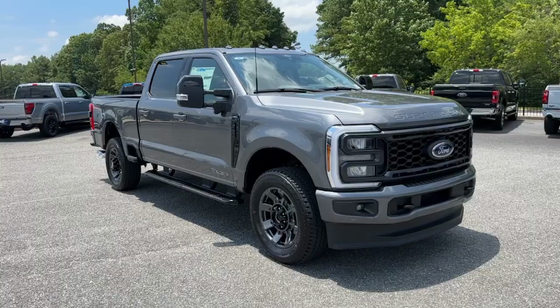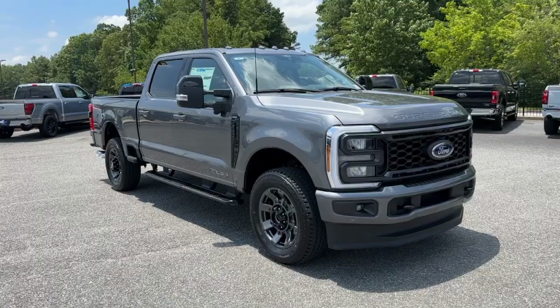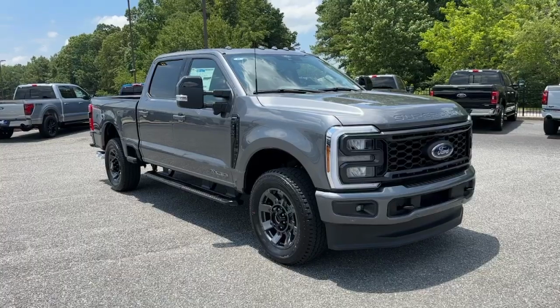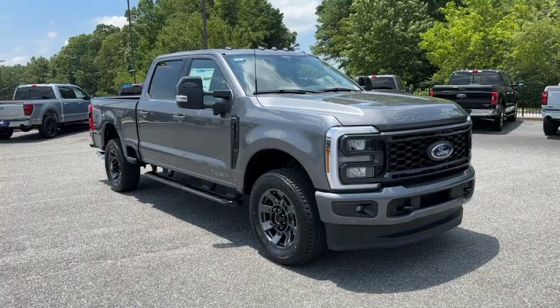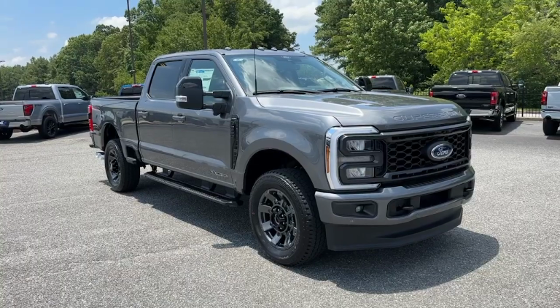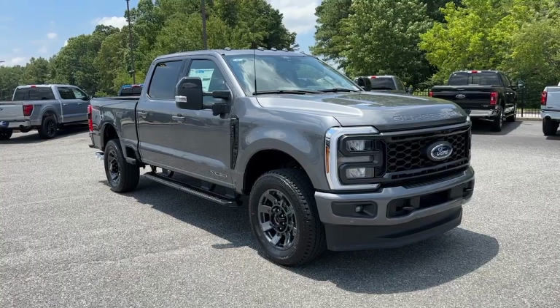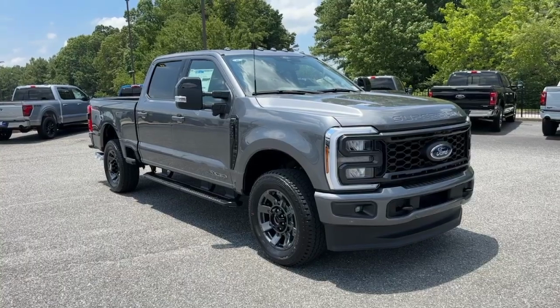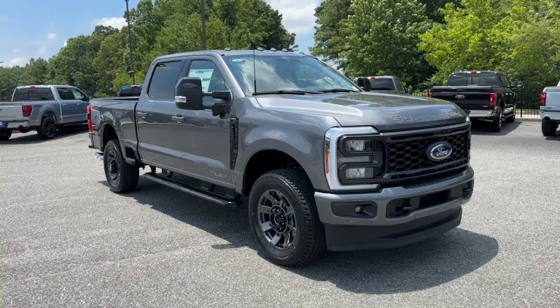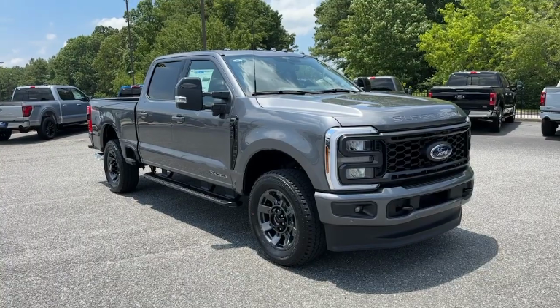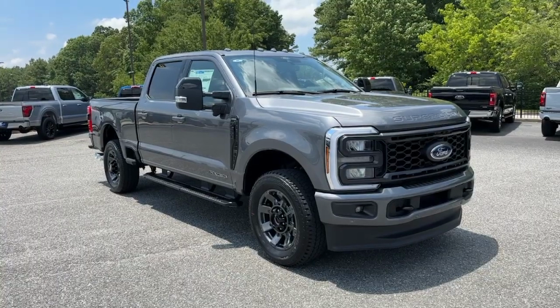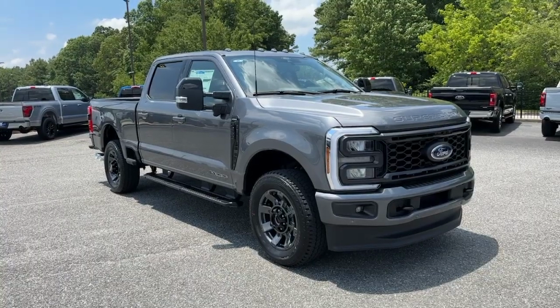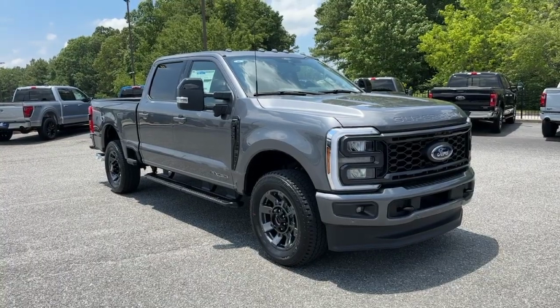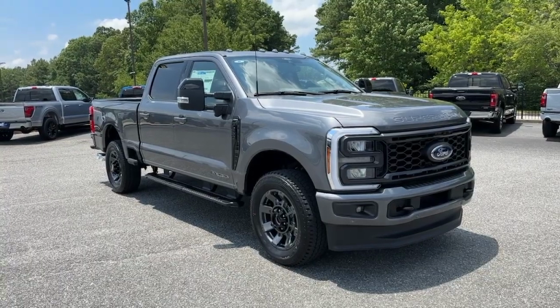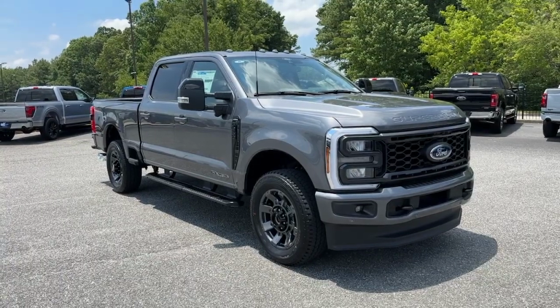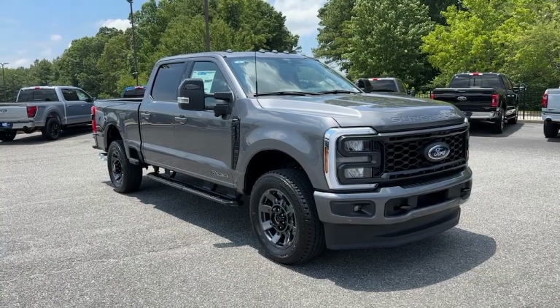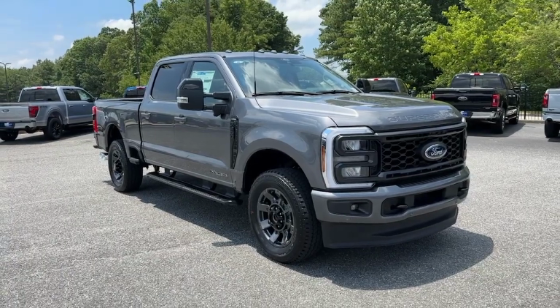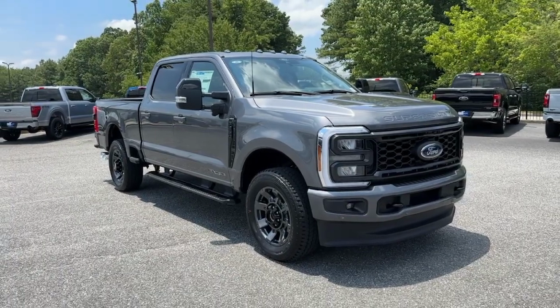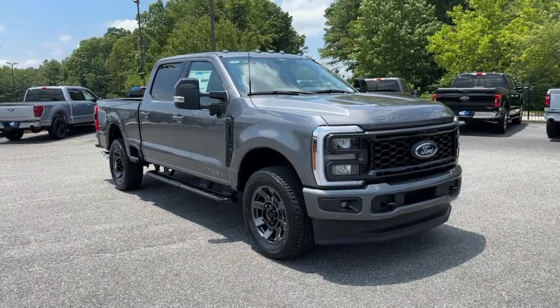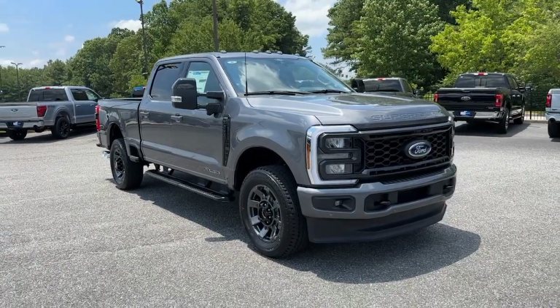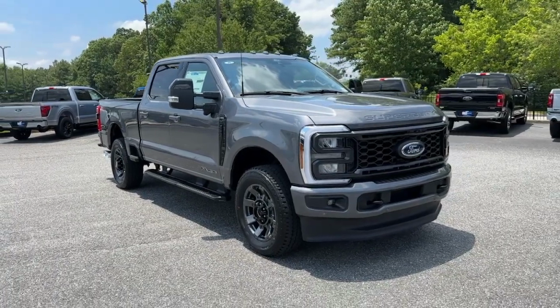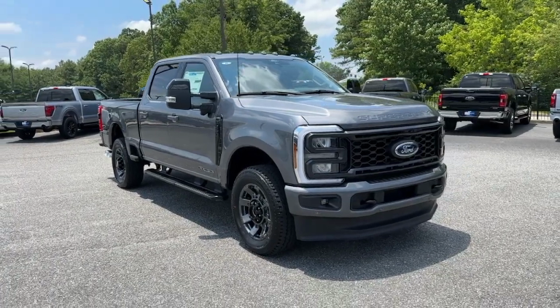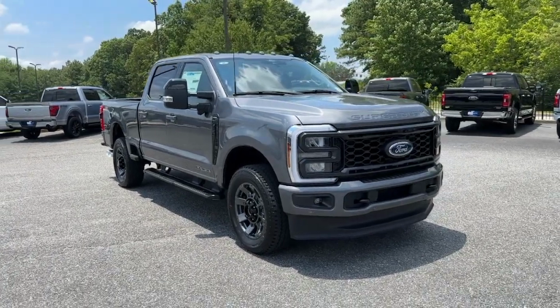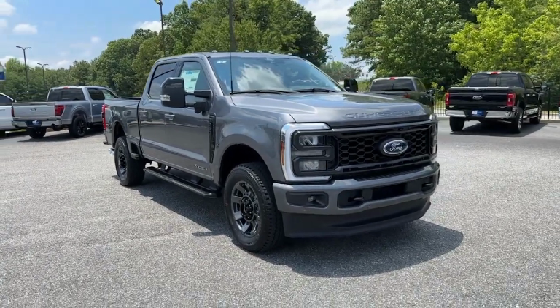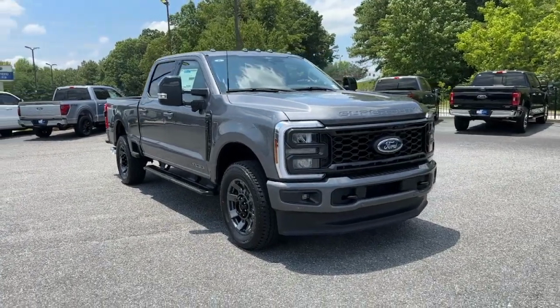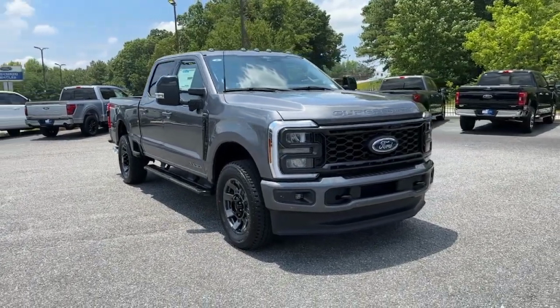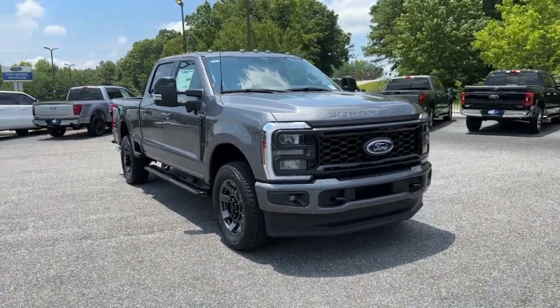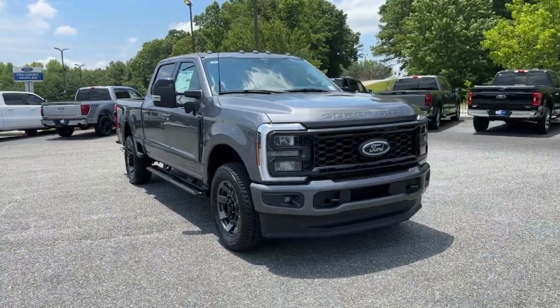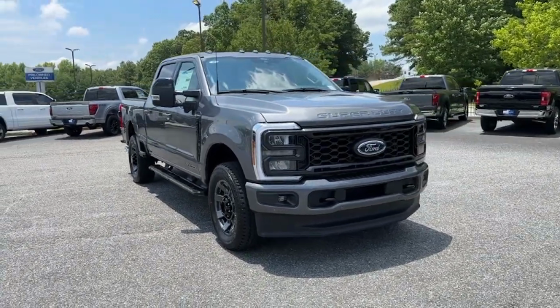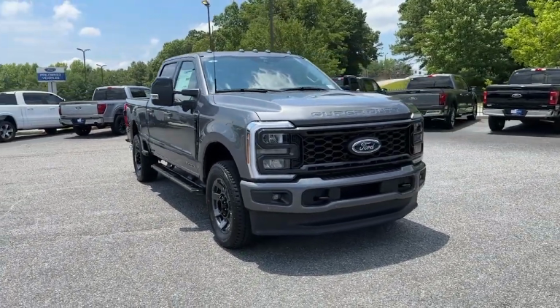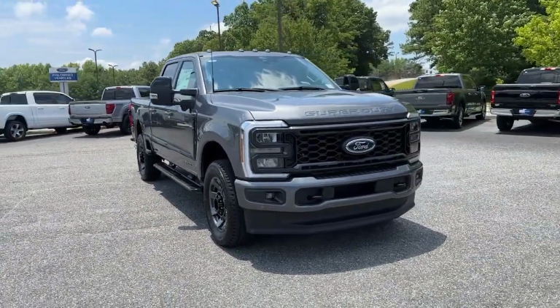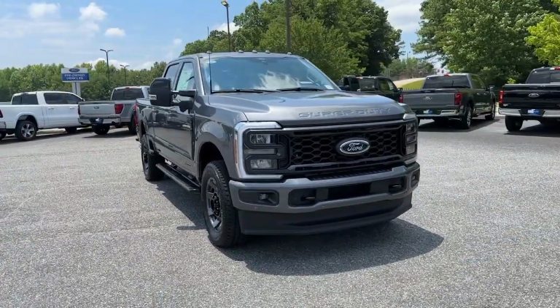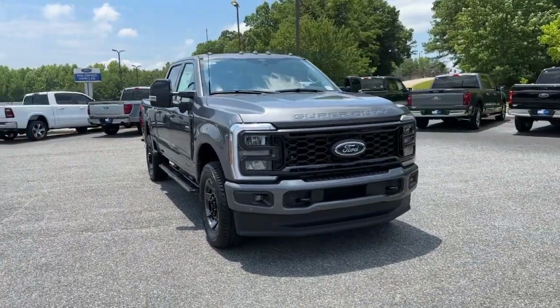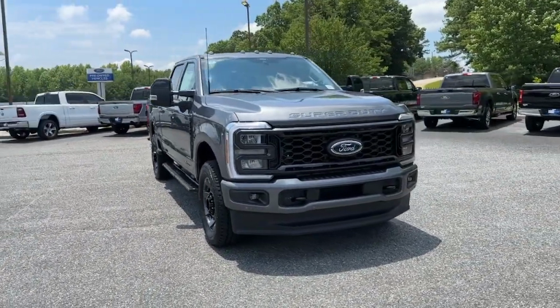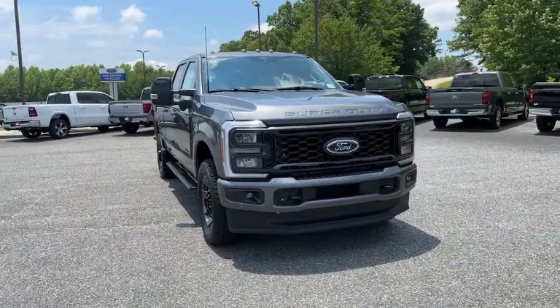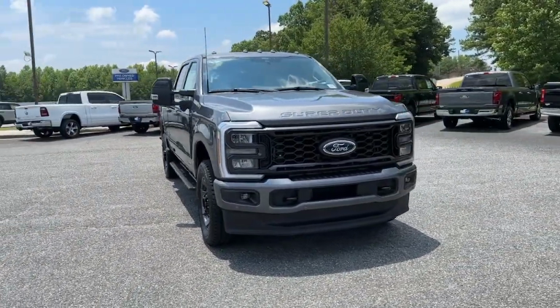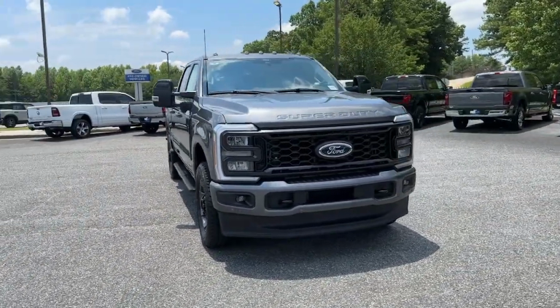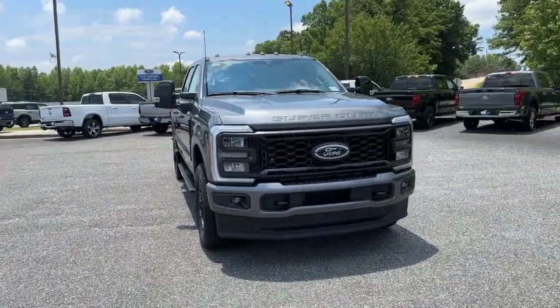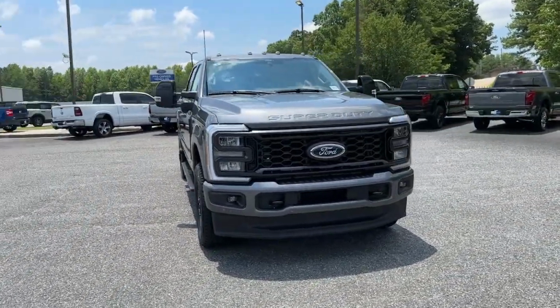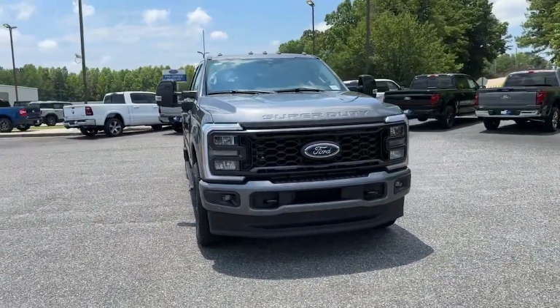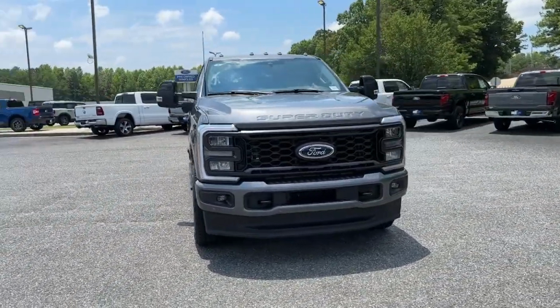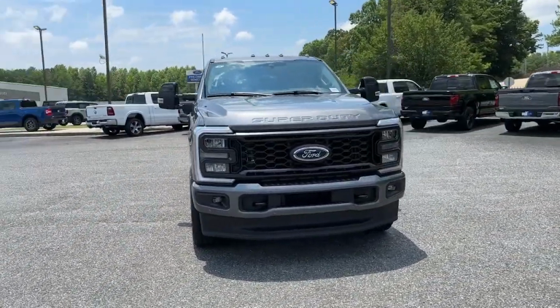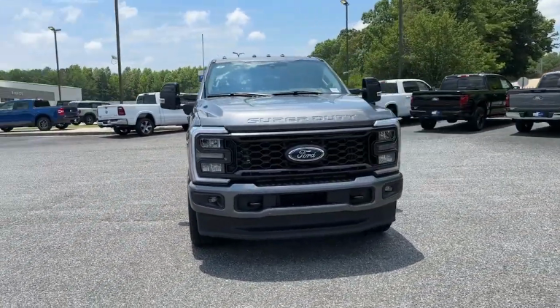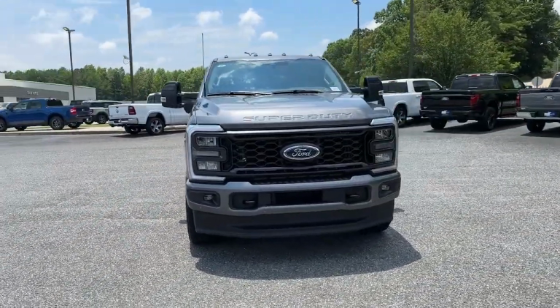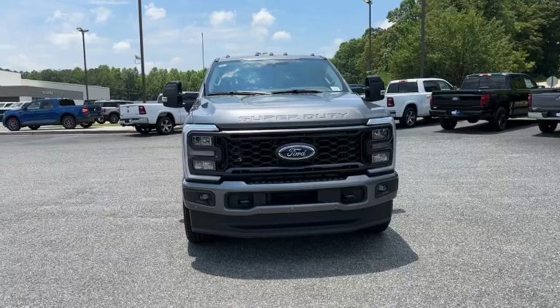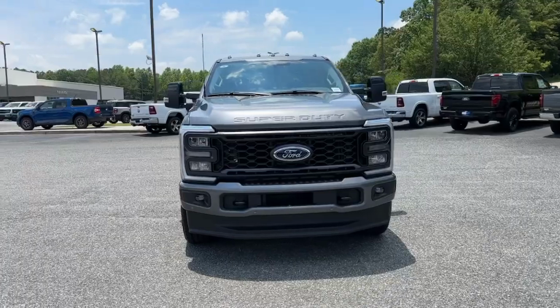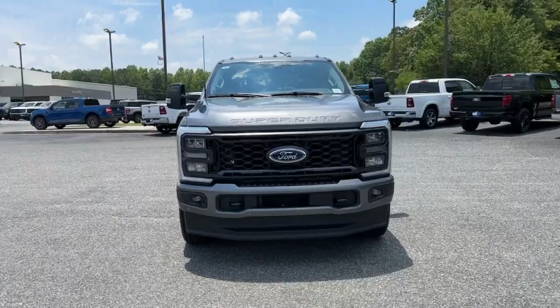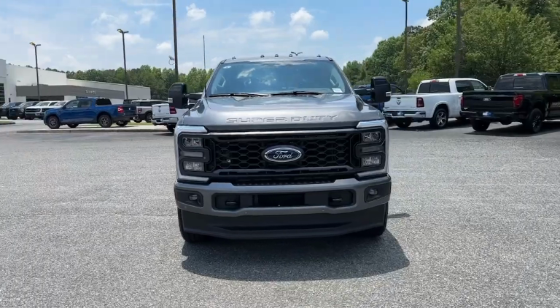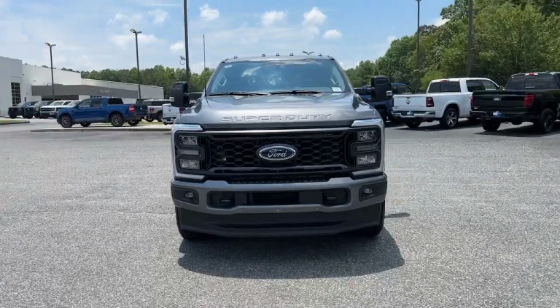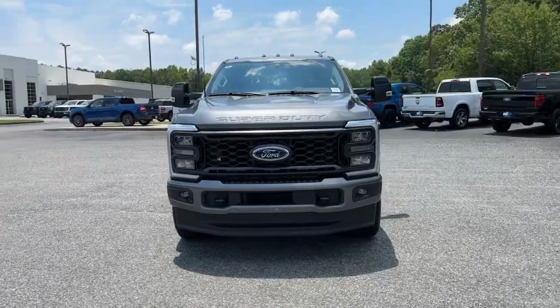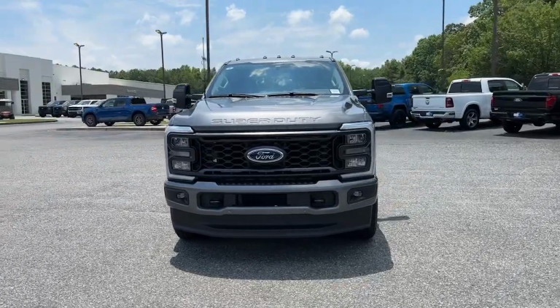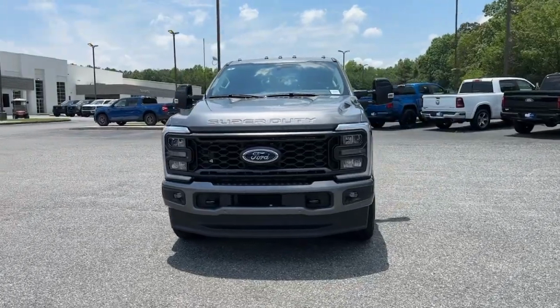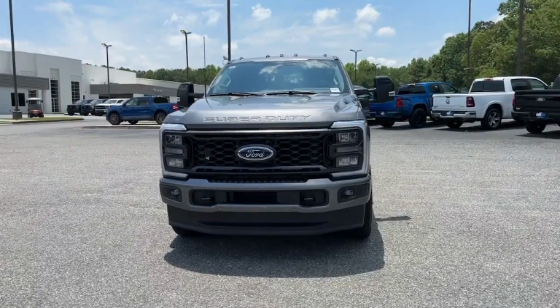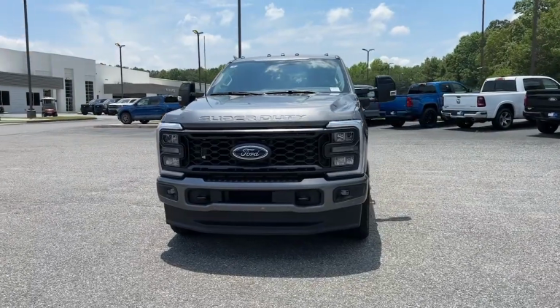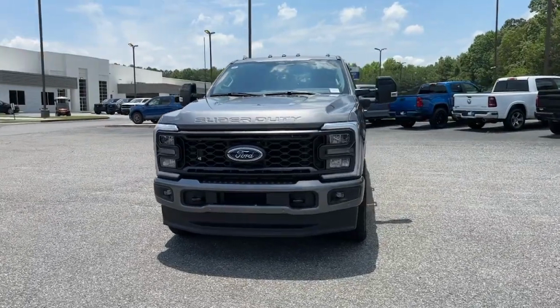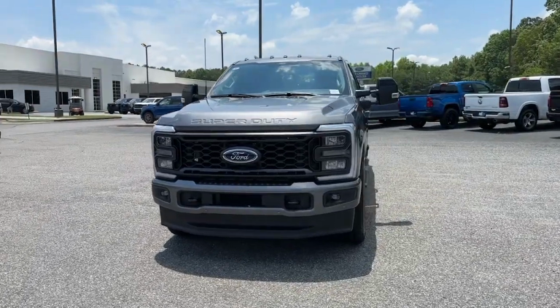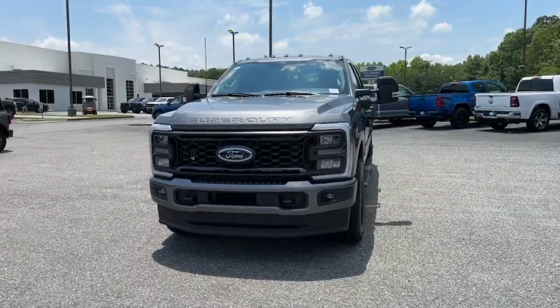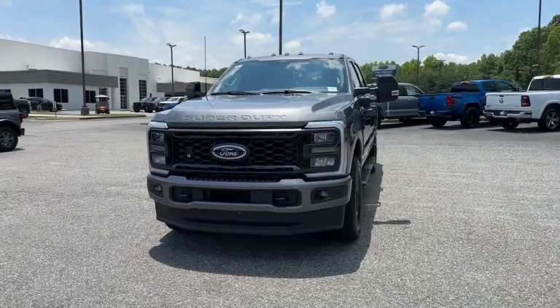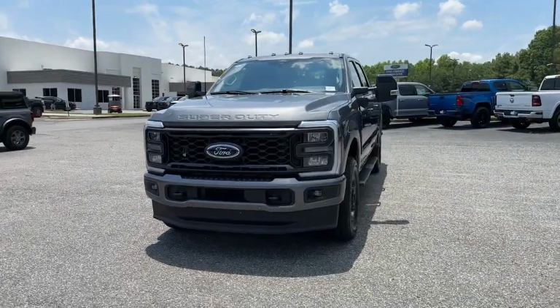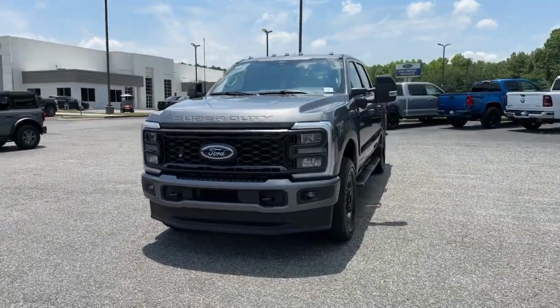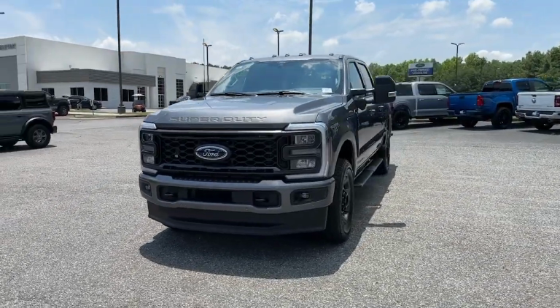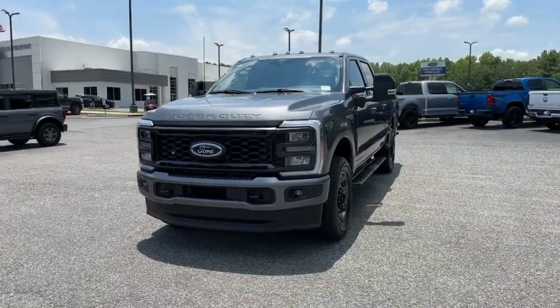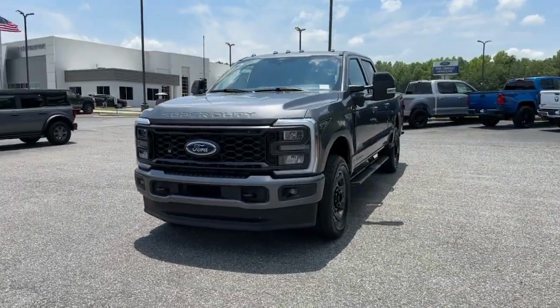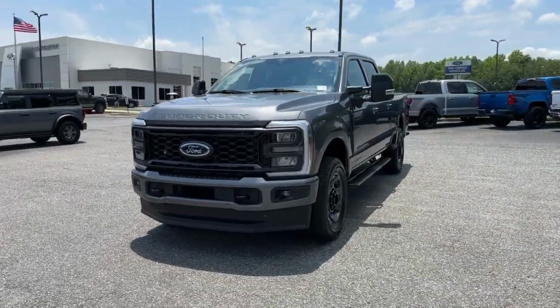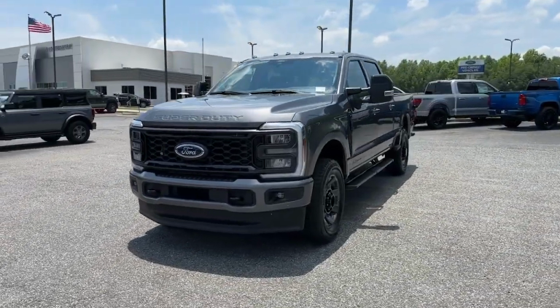Your next car could be the 2024 Ford F-250. If you're going to do it, do it right.